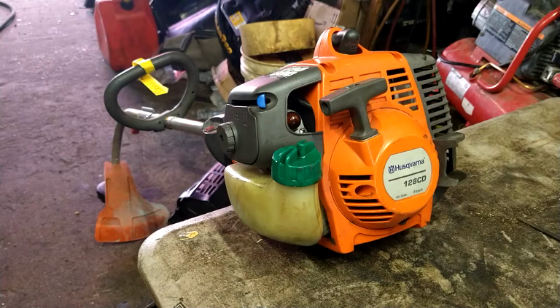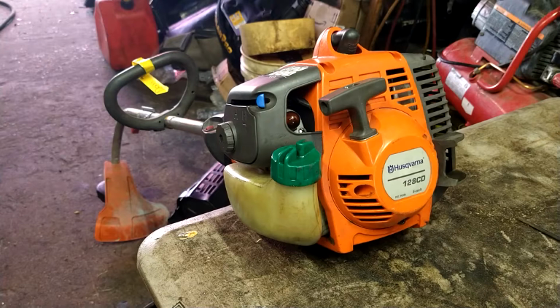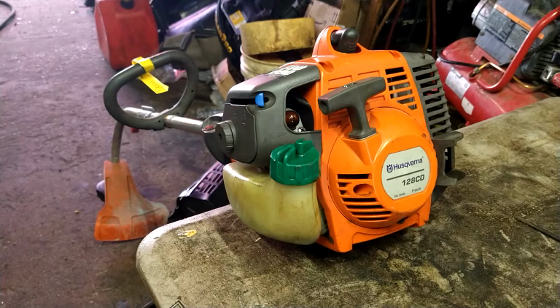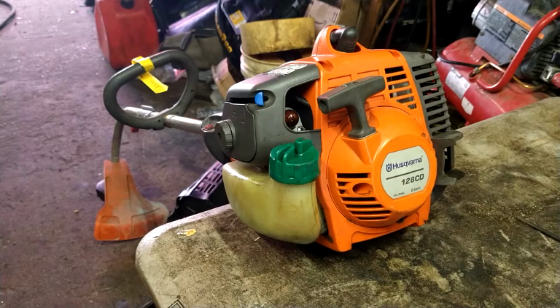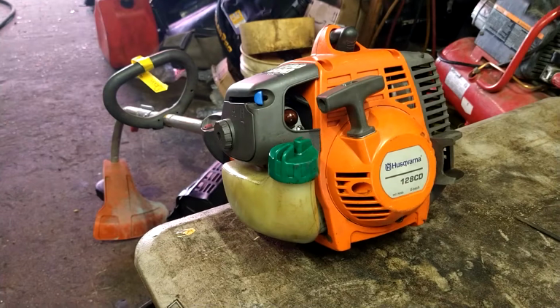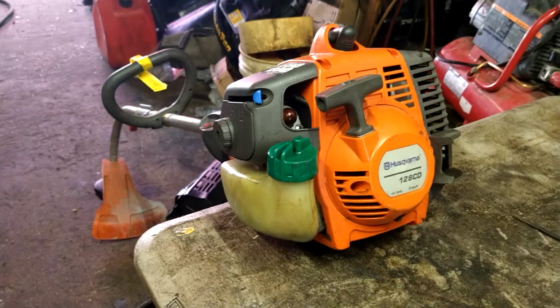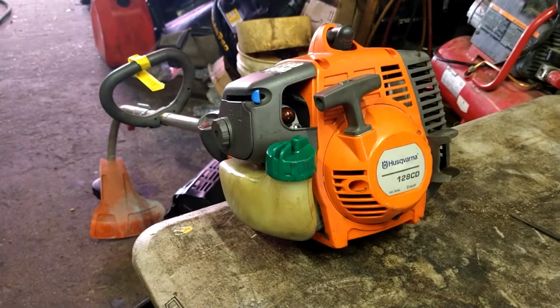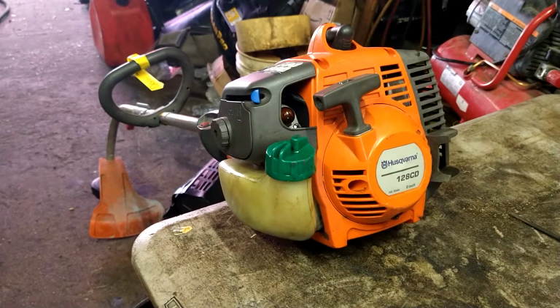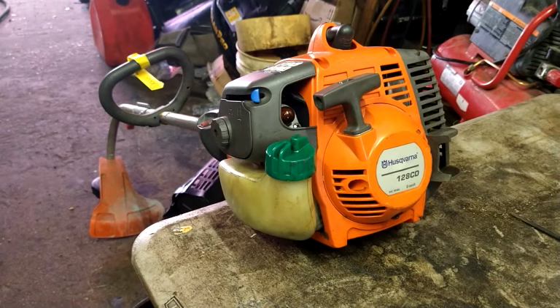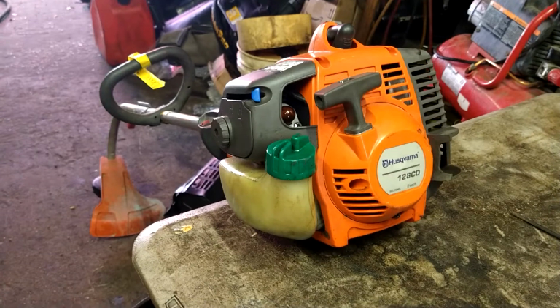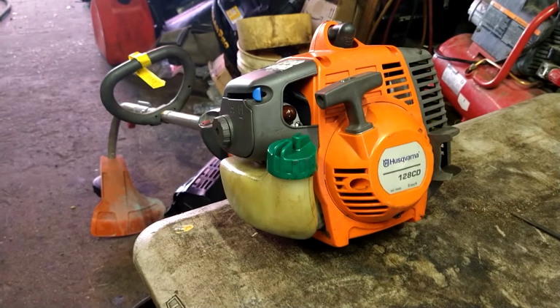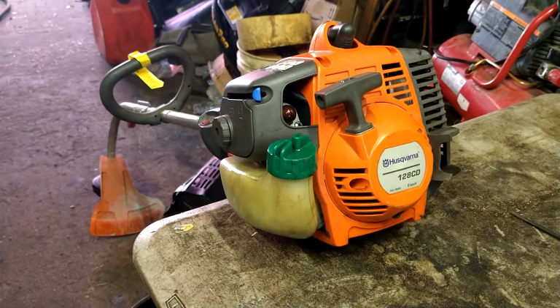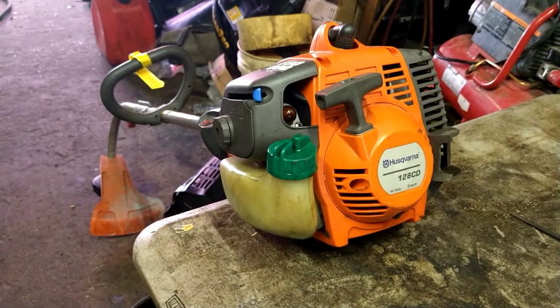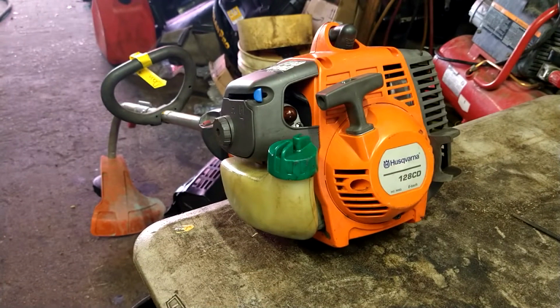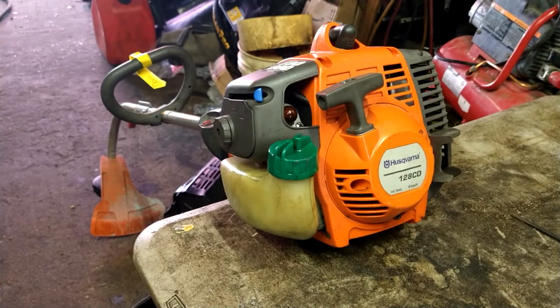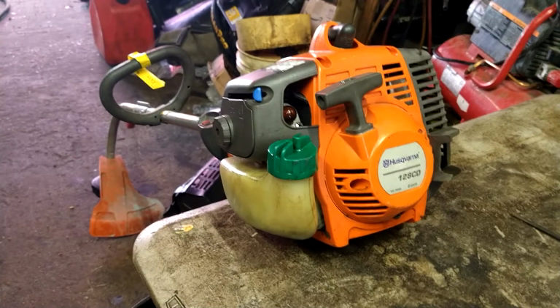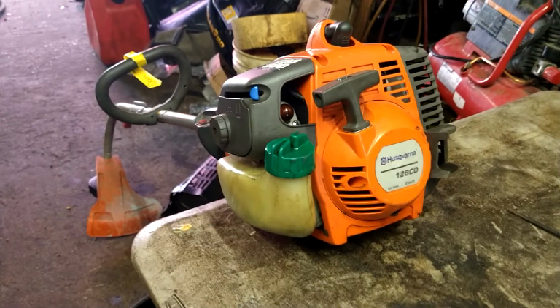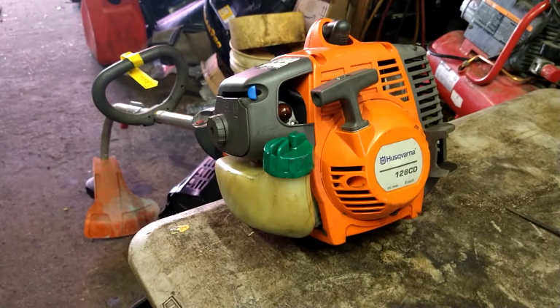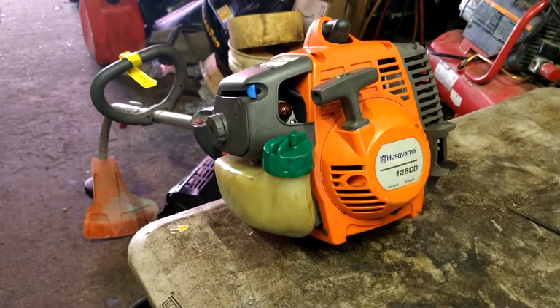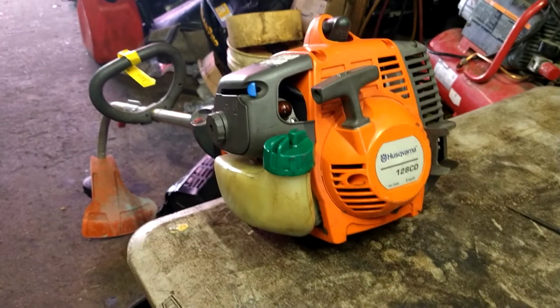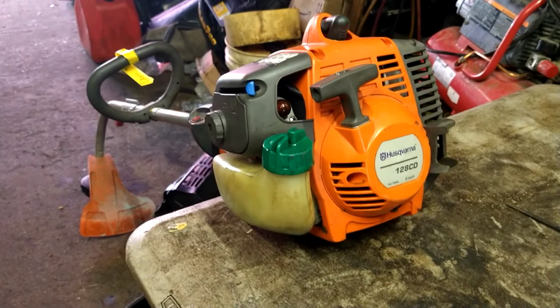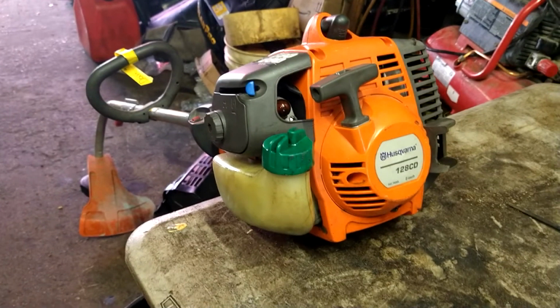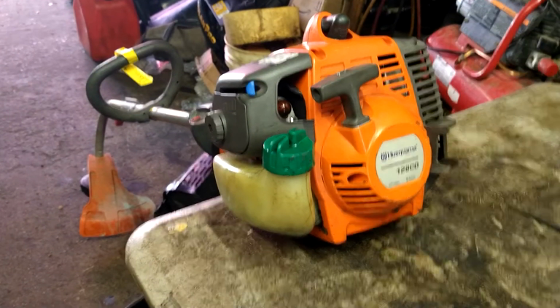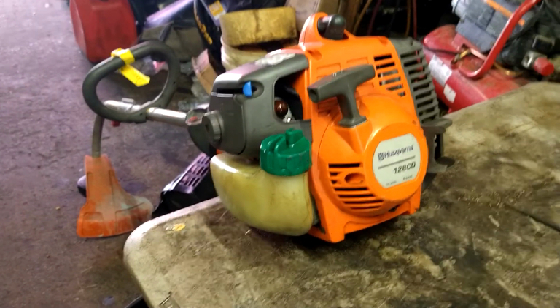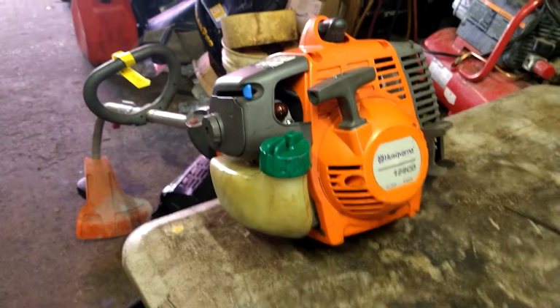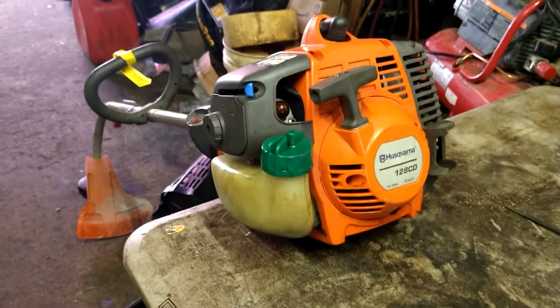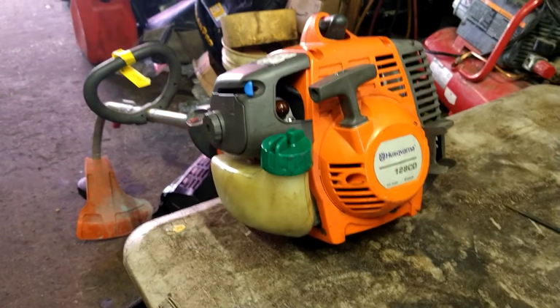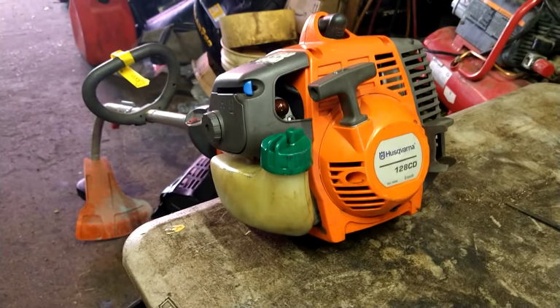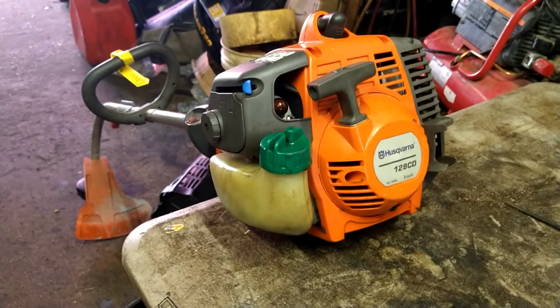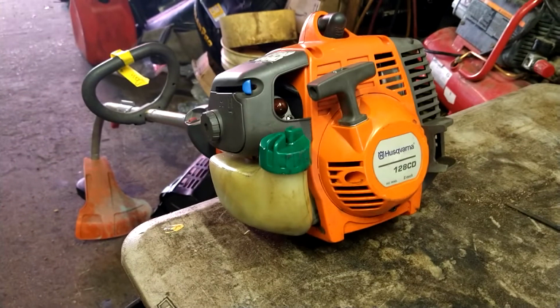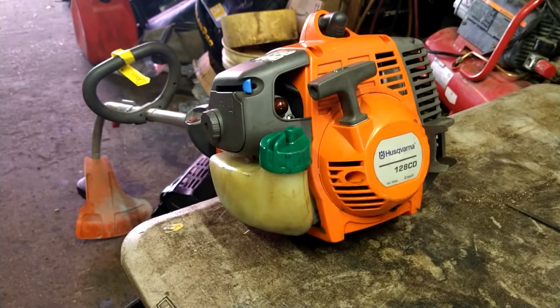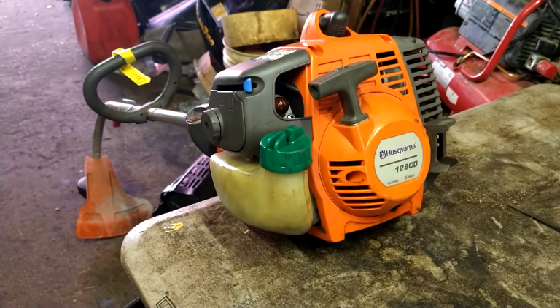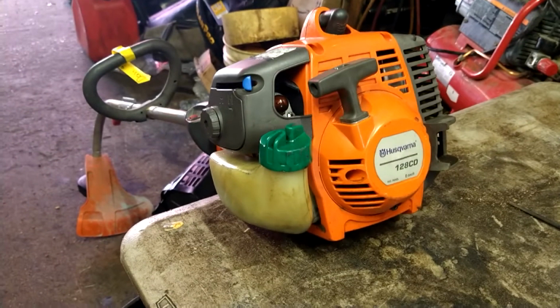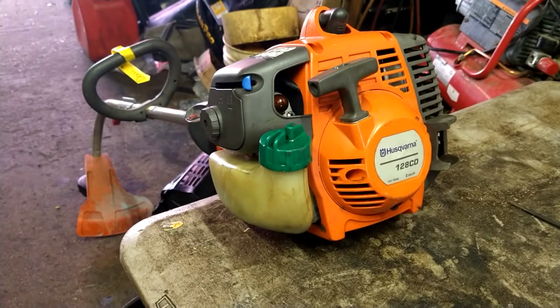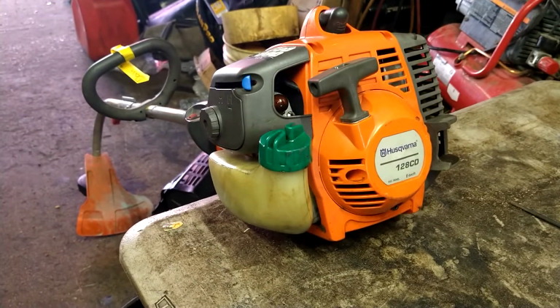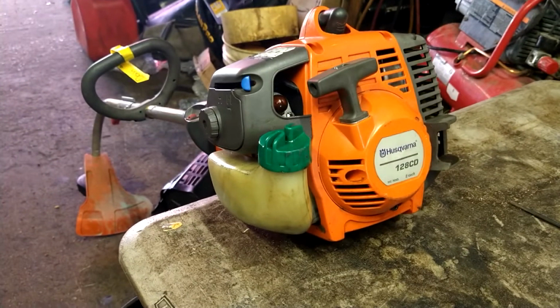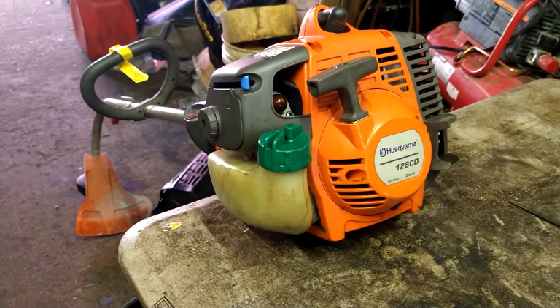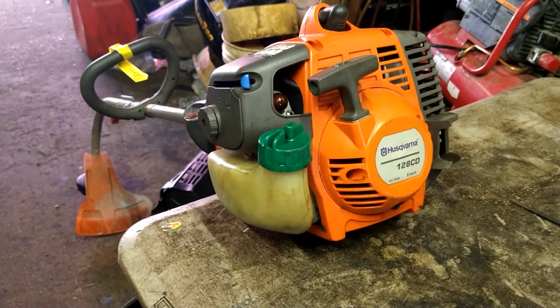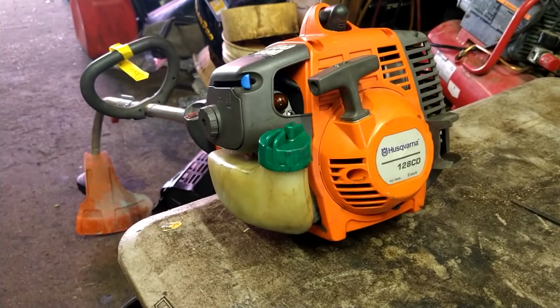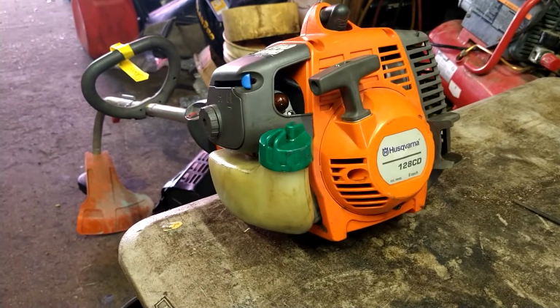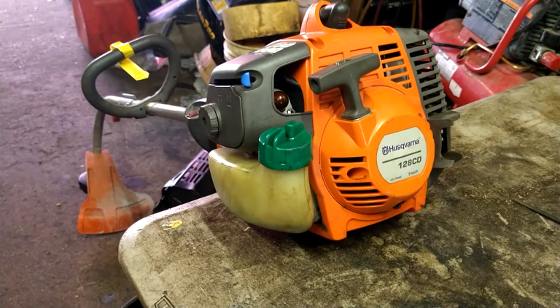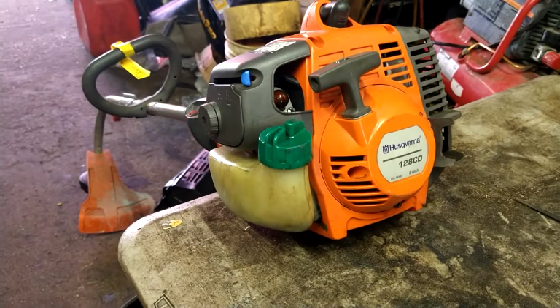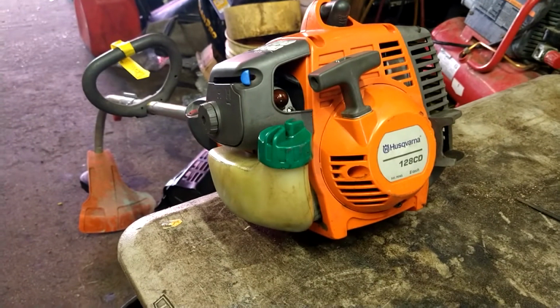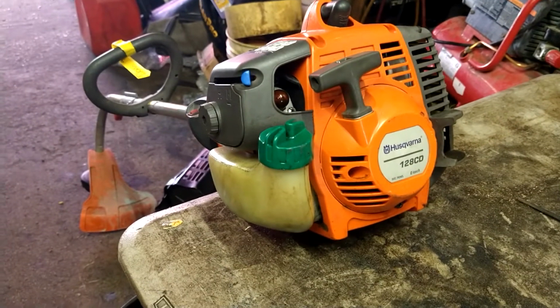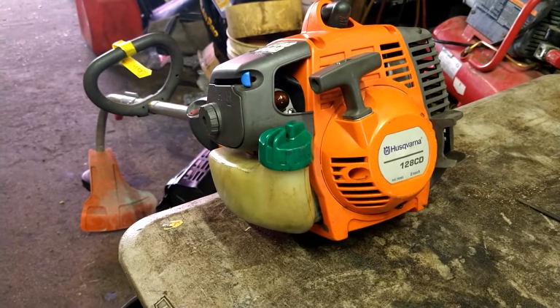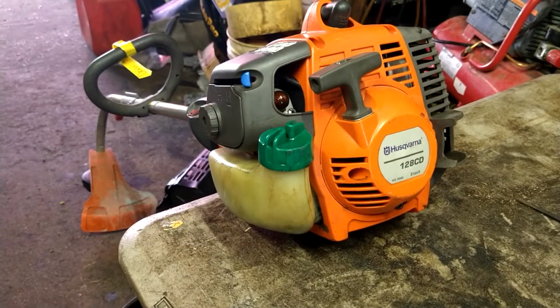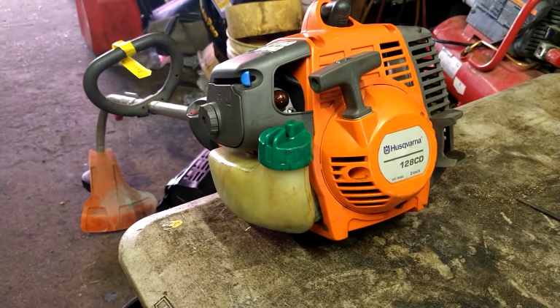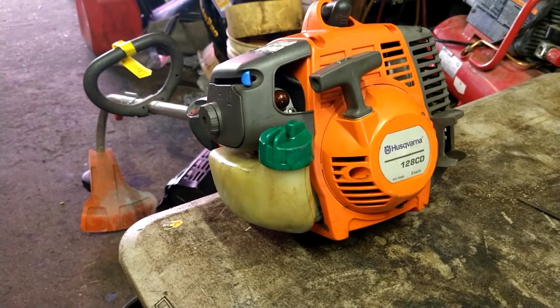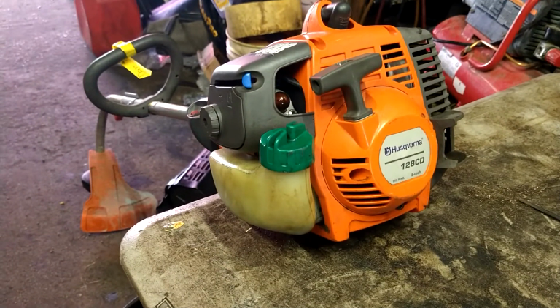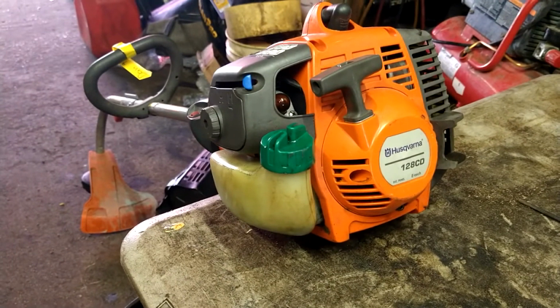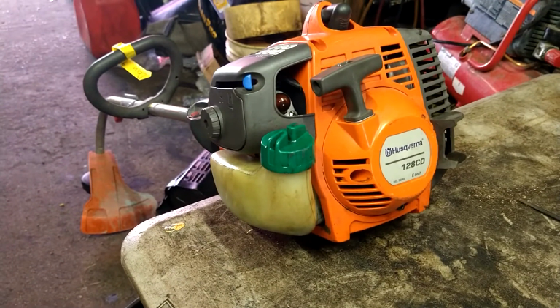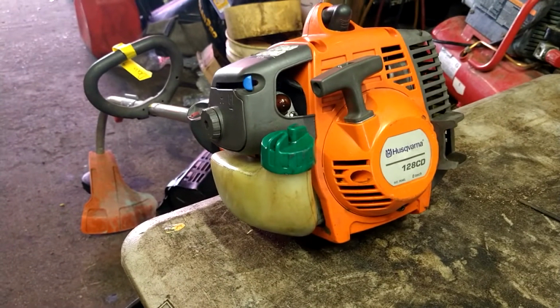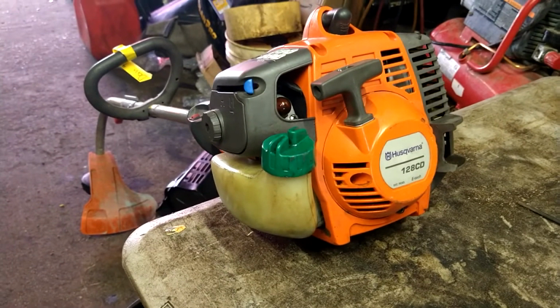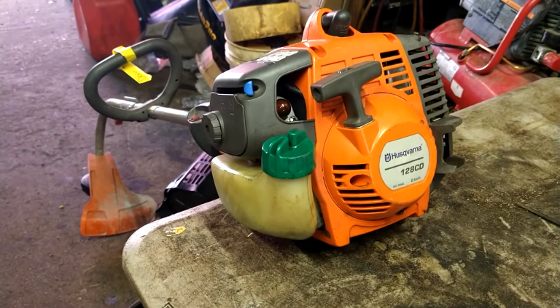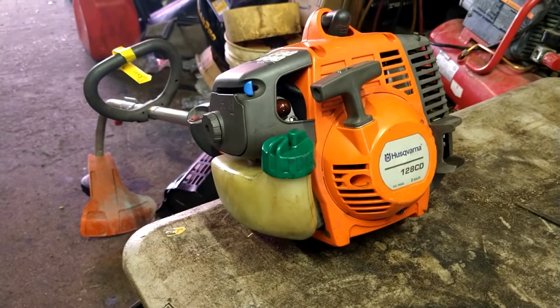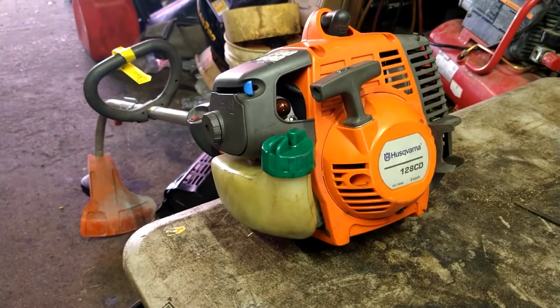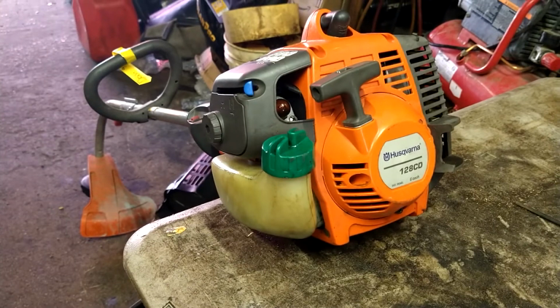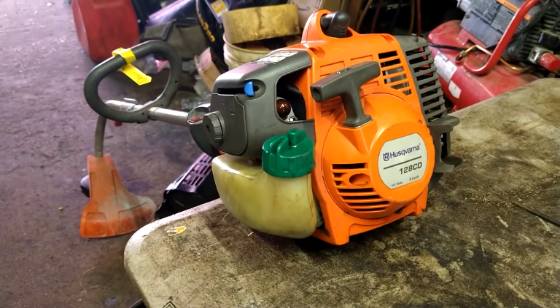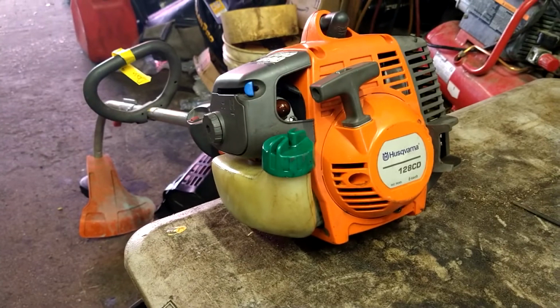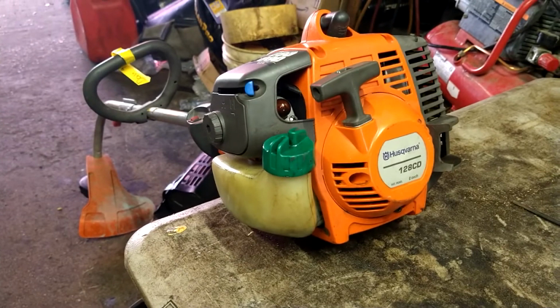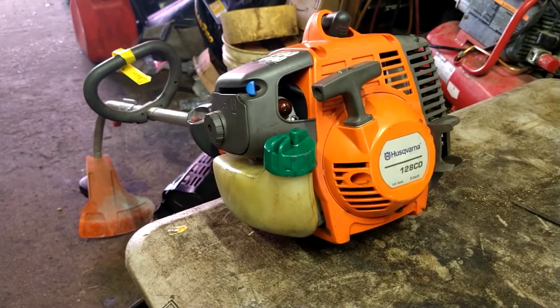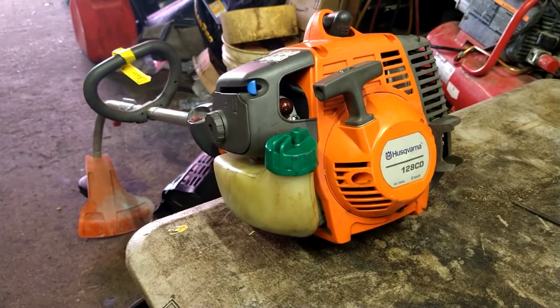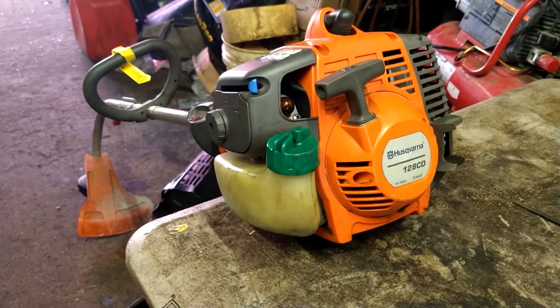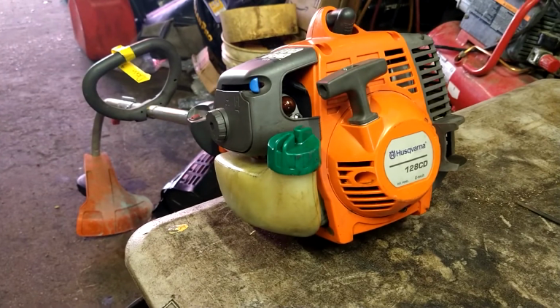Alright guys, today we are doing the carburetor and fuel lines on a Husqvarna 128 CD.